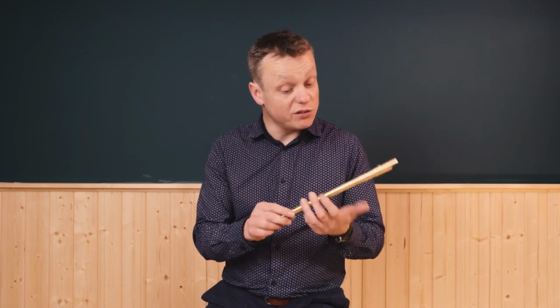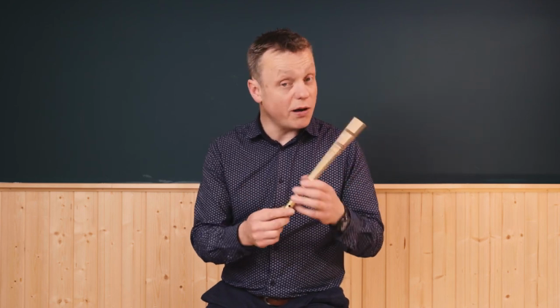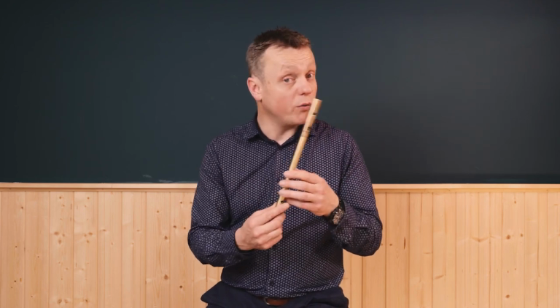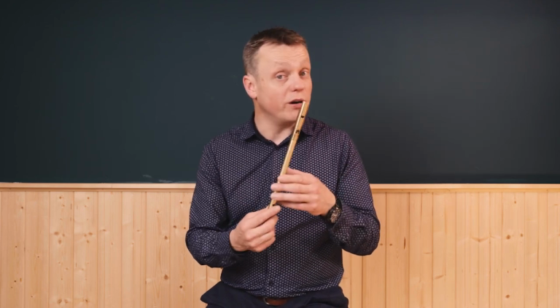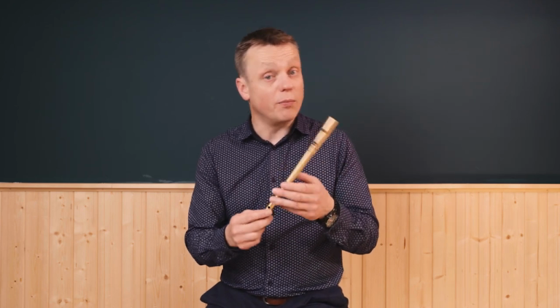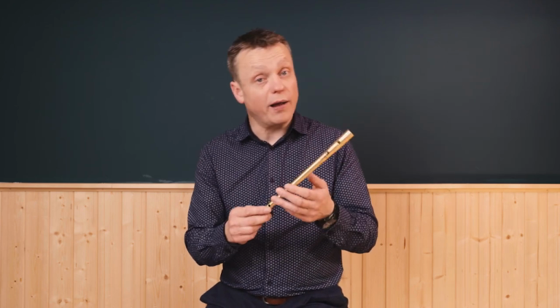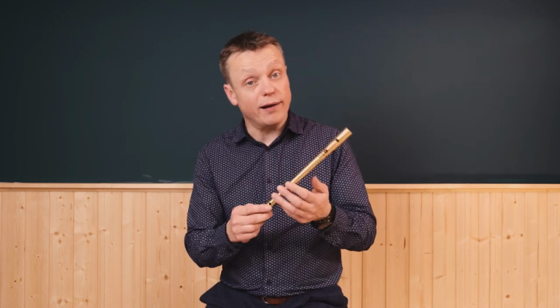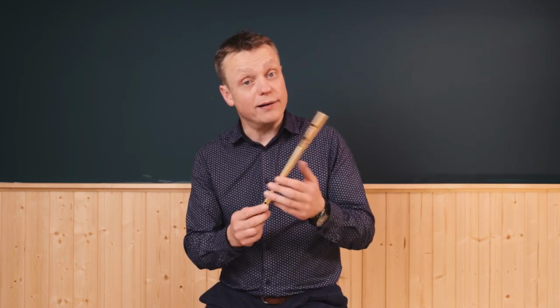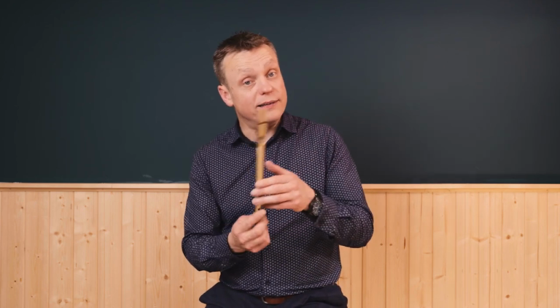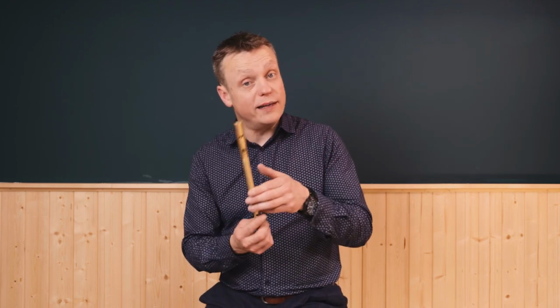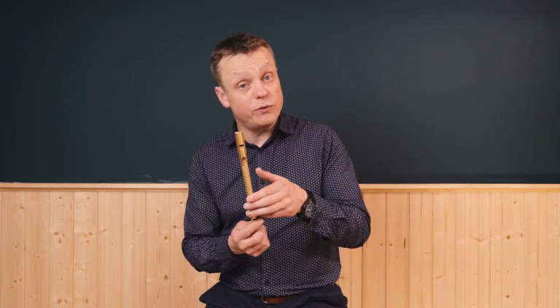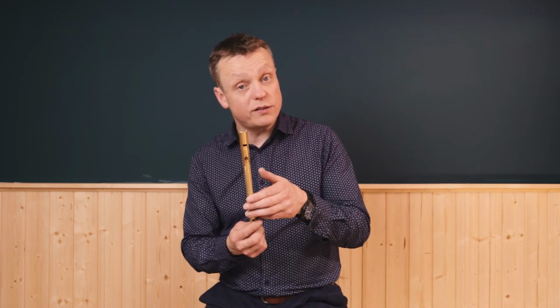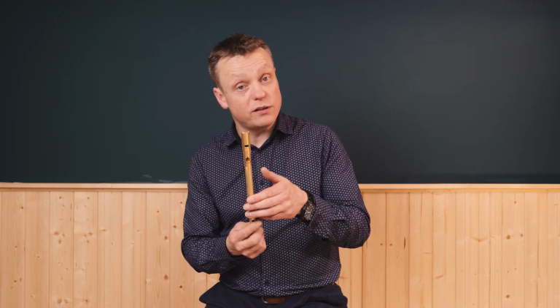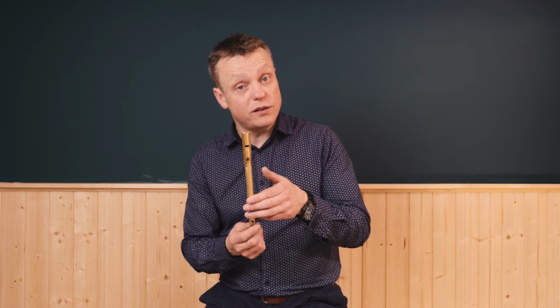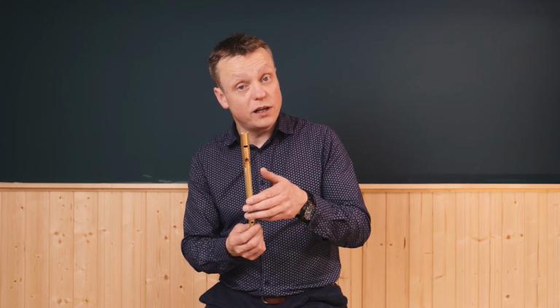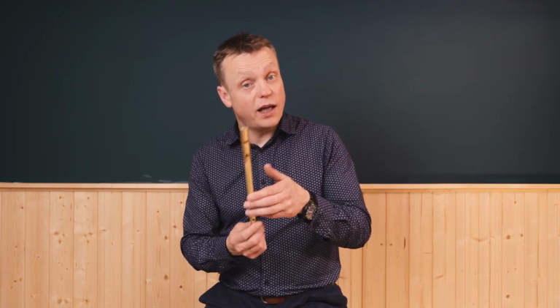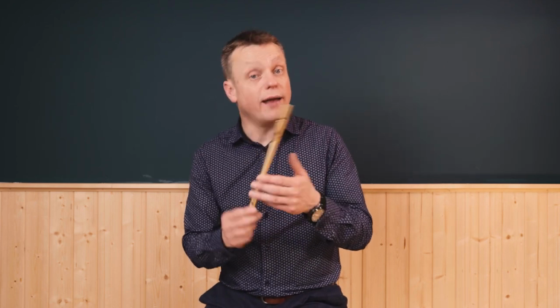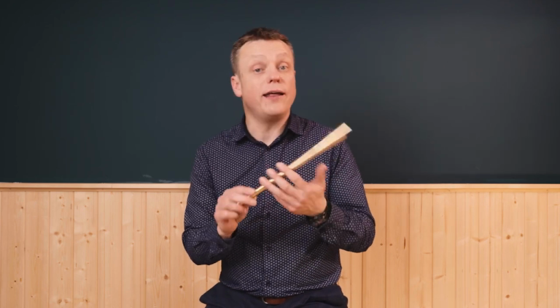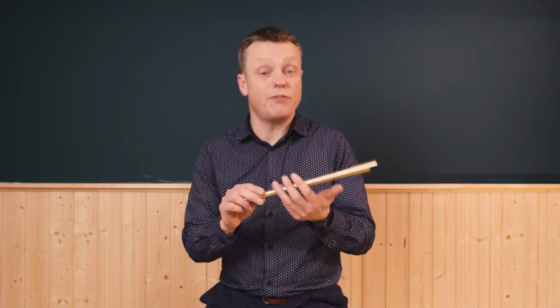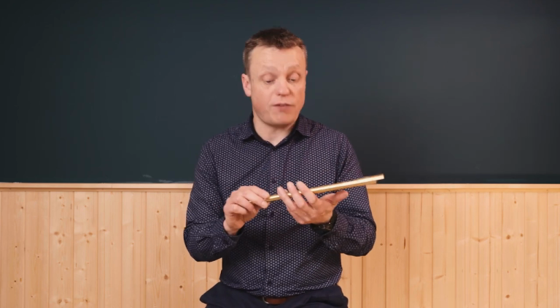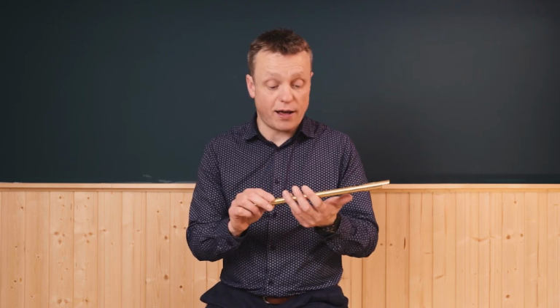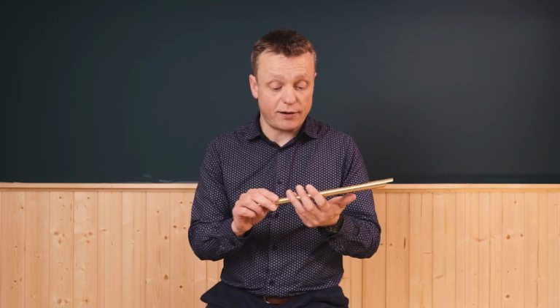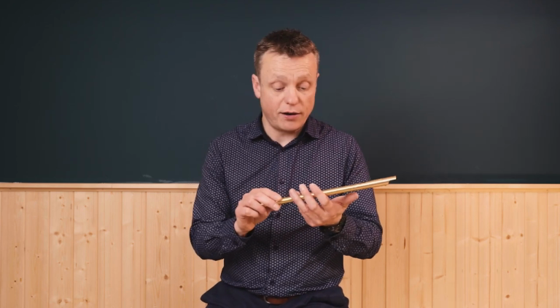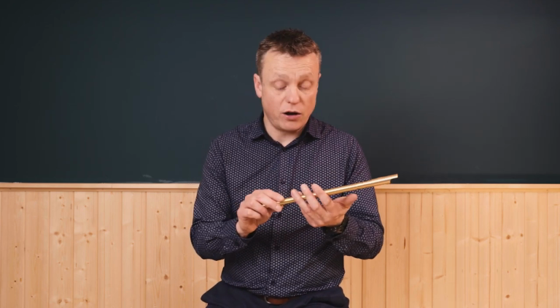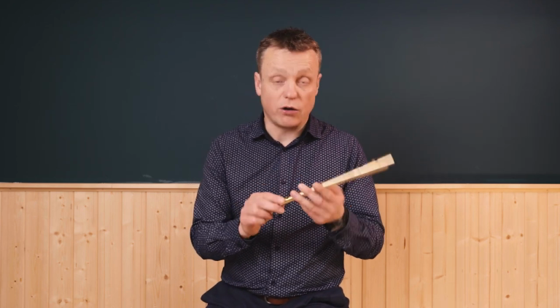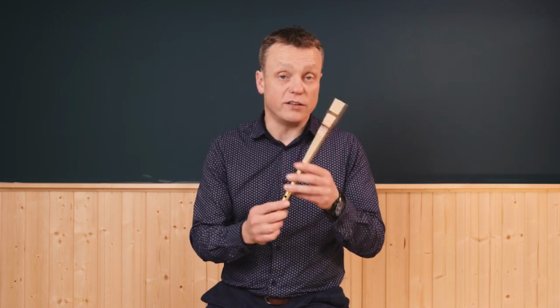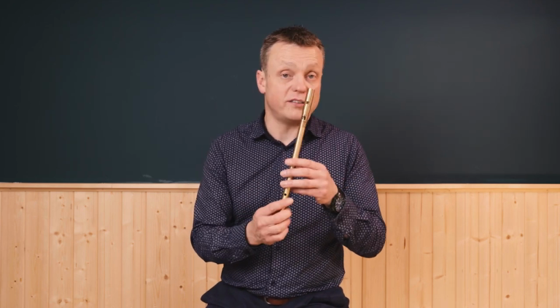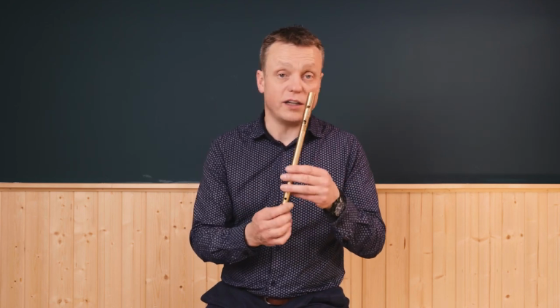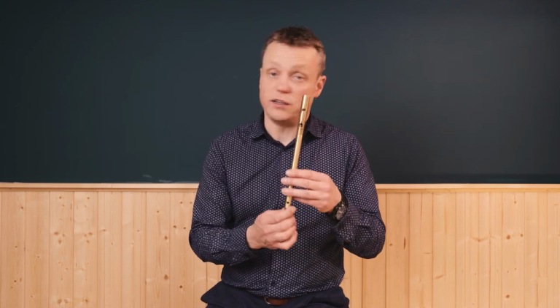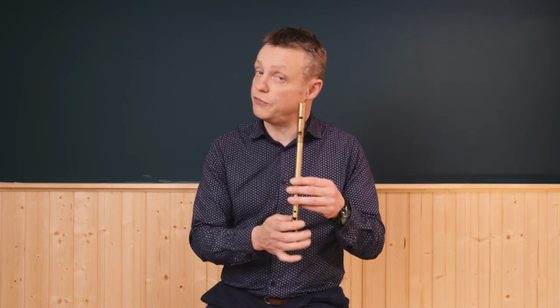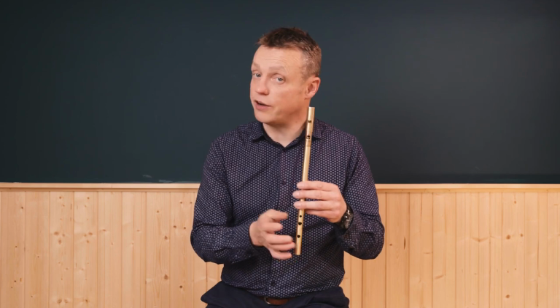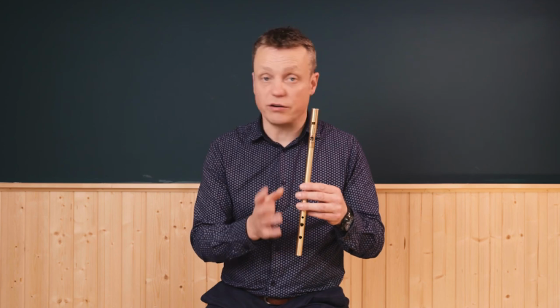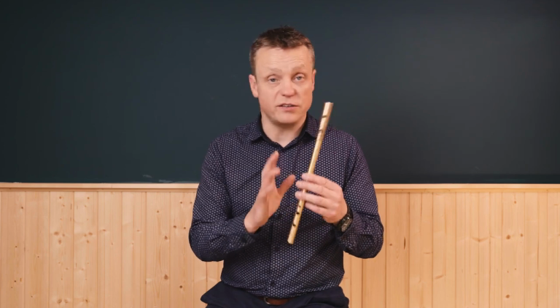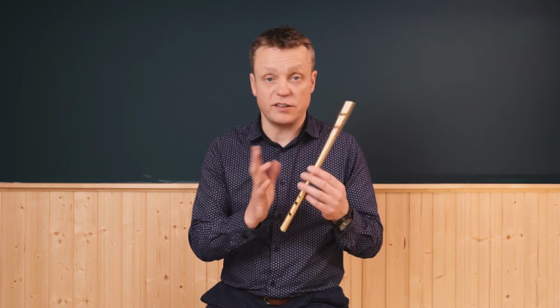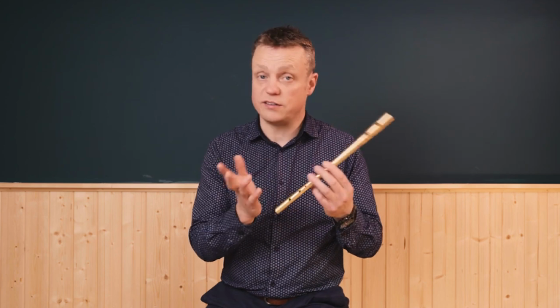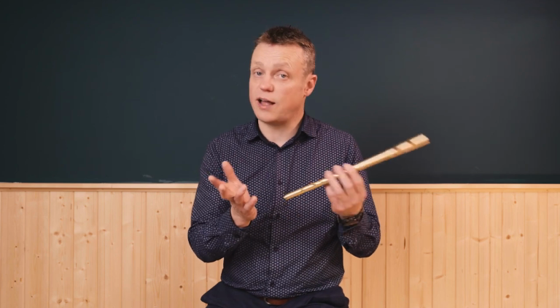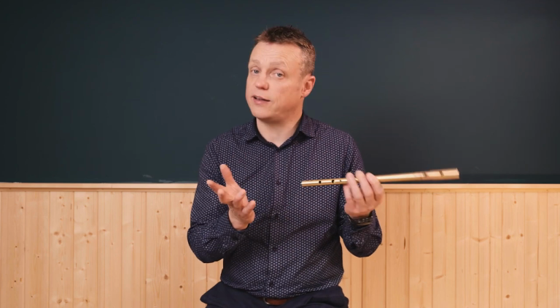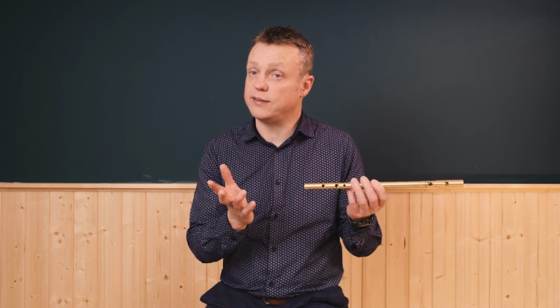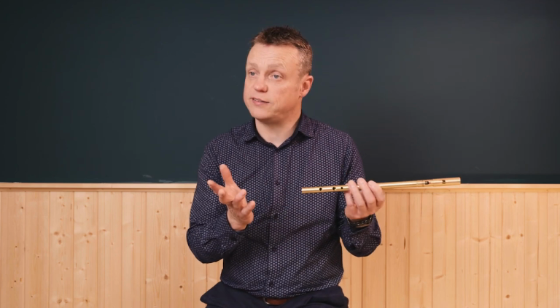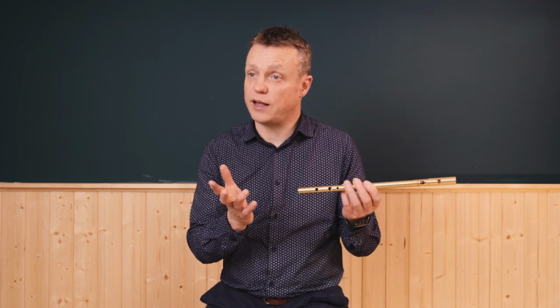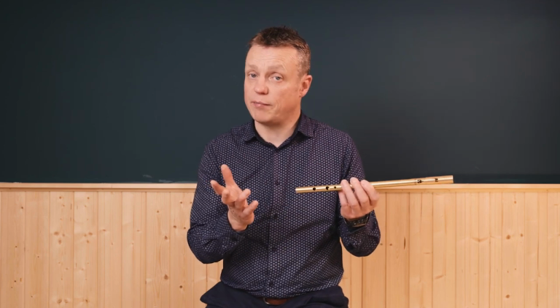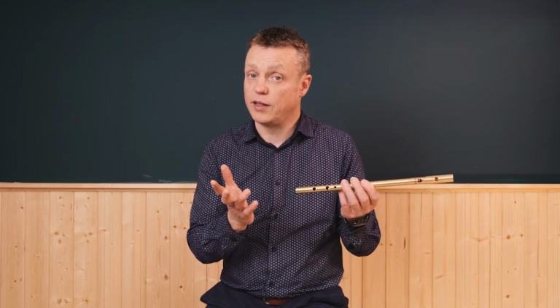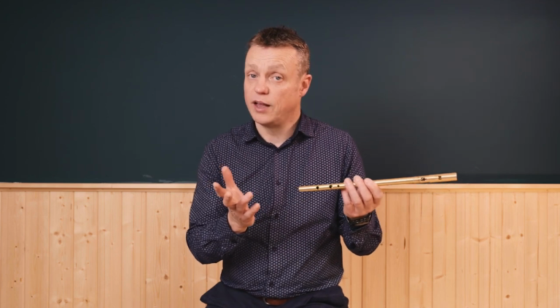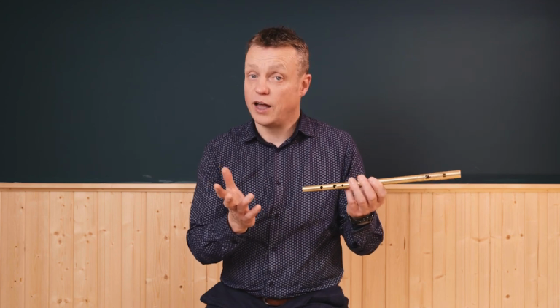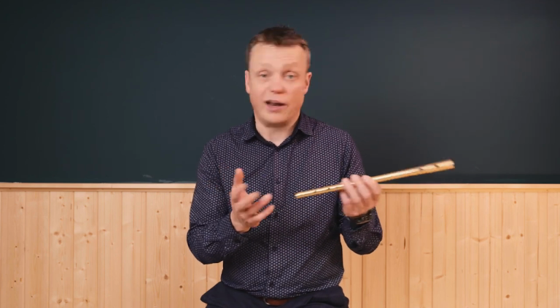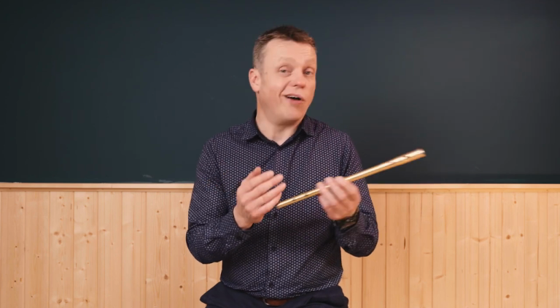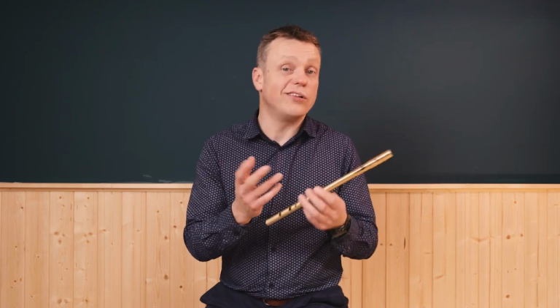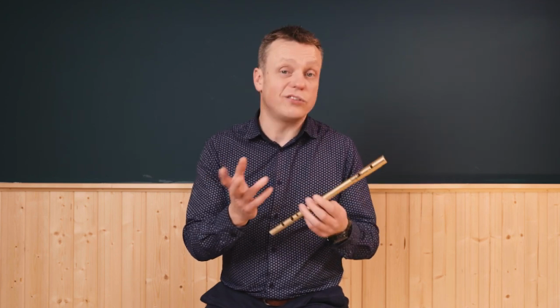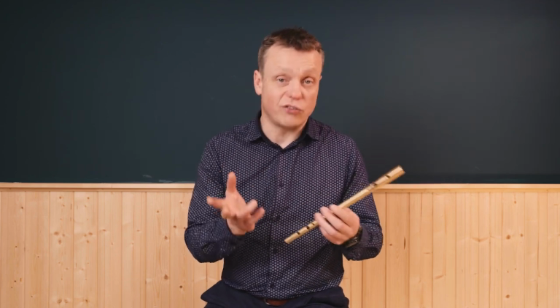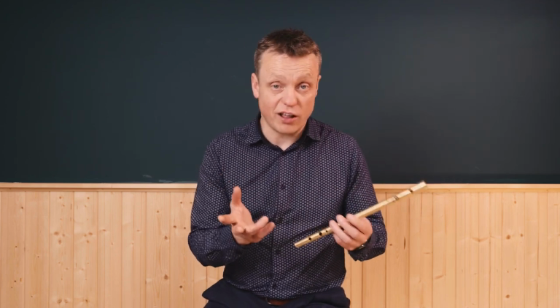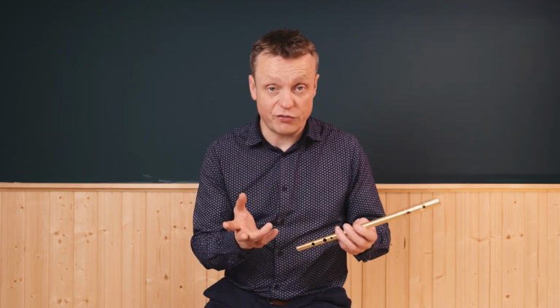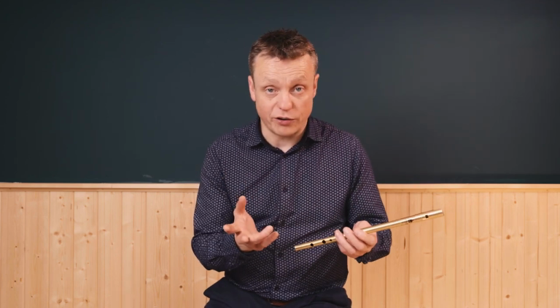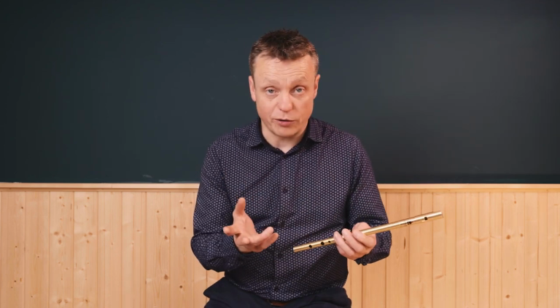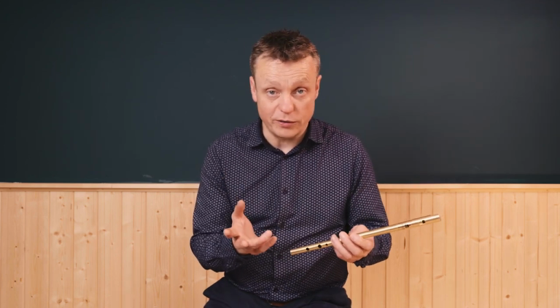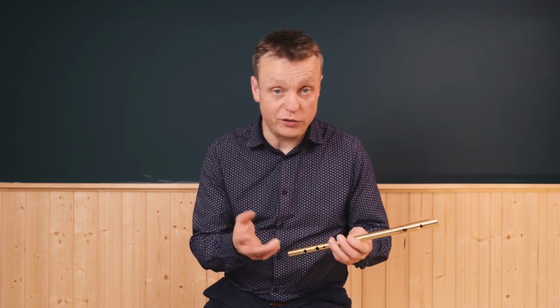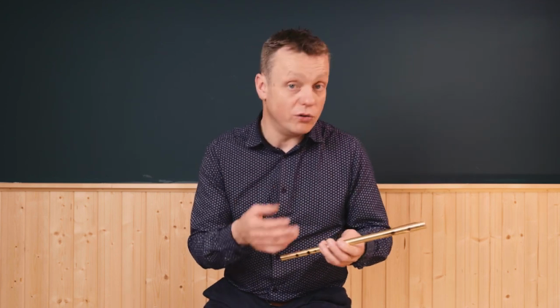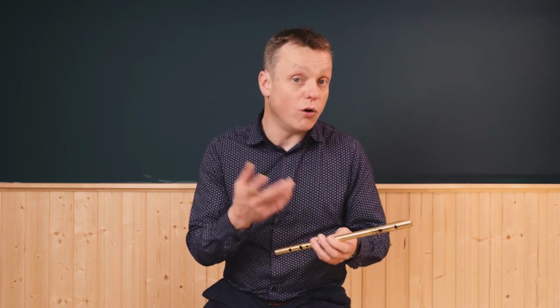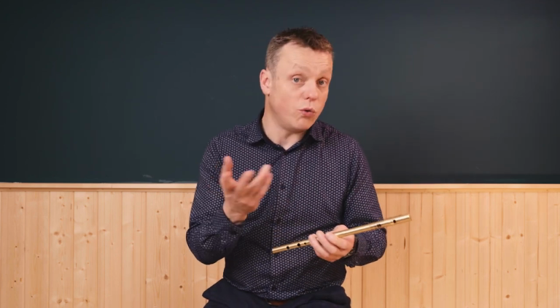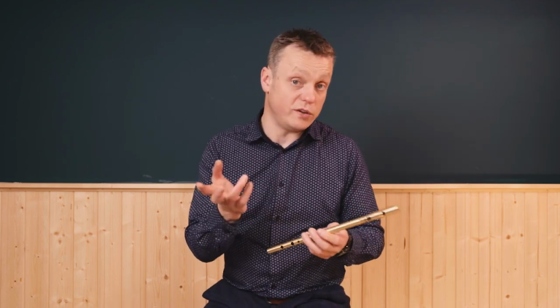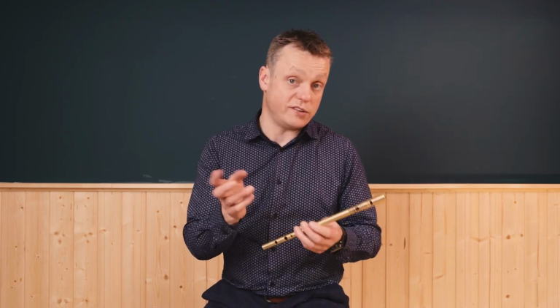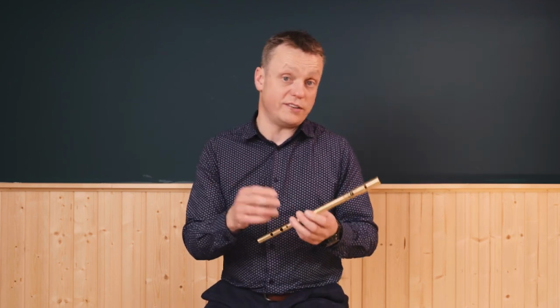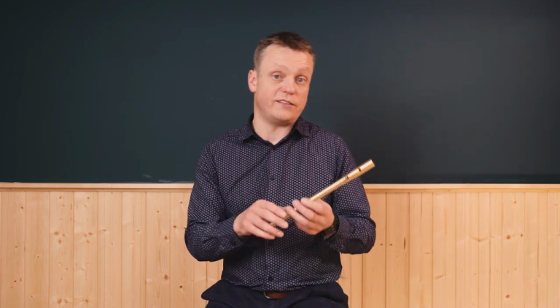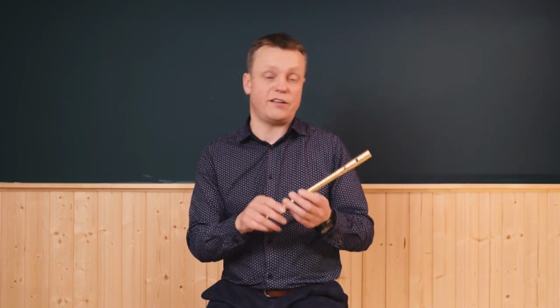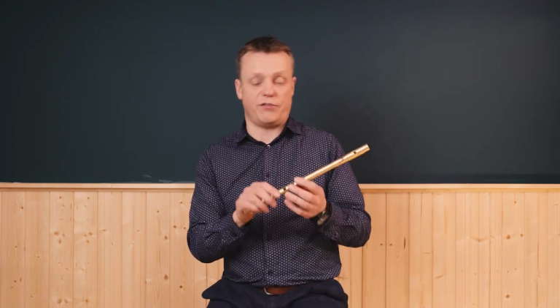Just a point to note: it doesn't matter whether you're playing on a D whistle, an E flat, or a C — the fingering is exactly the same, and also transferable to low whistles, etc.